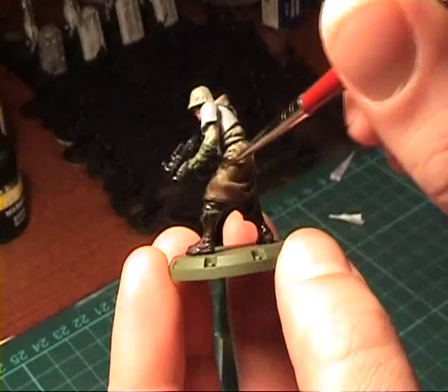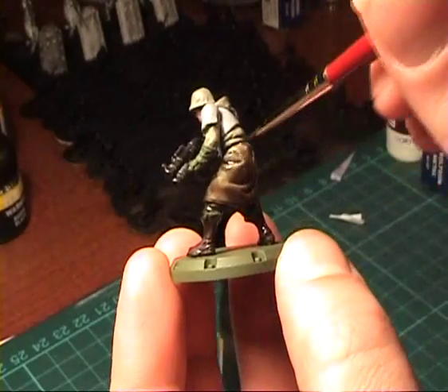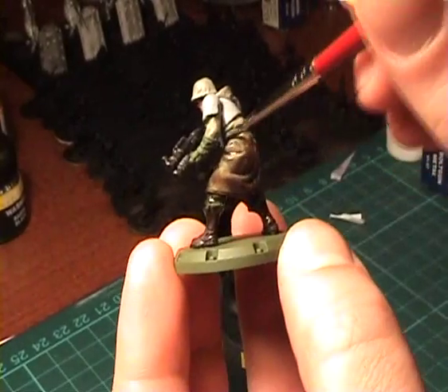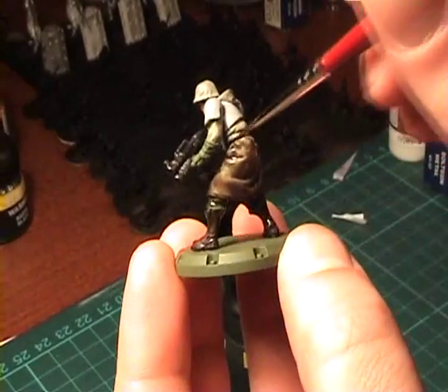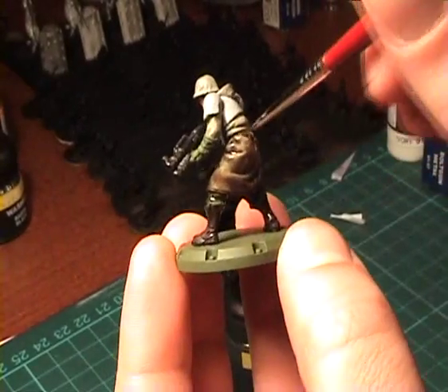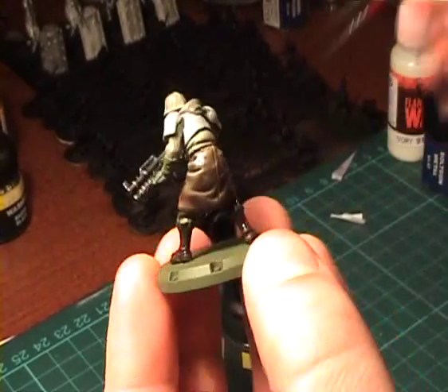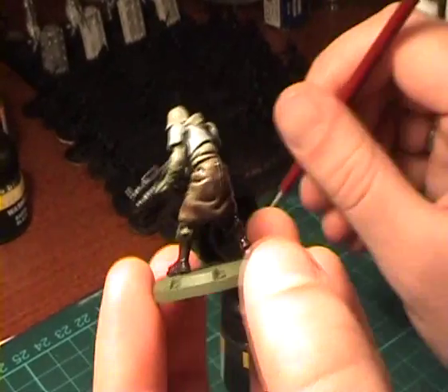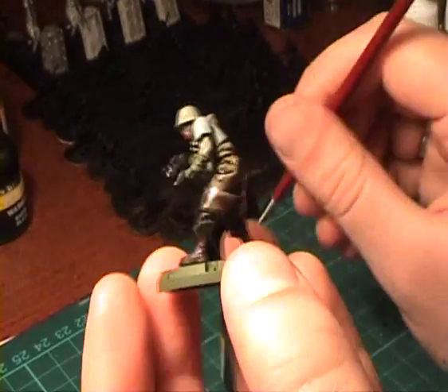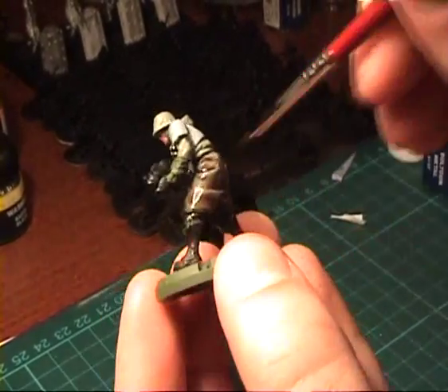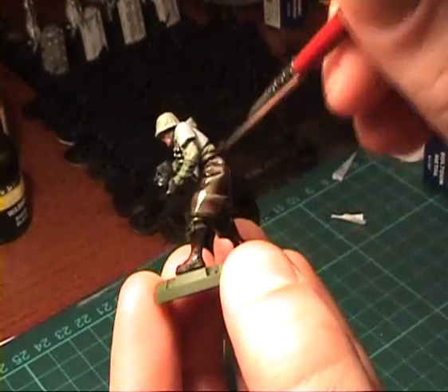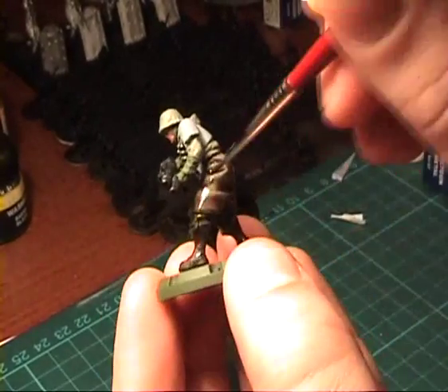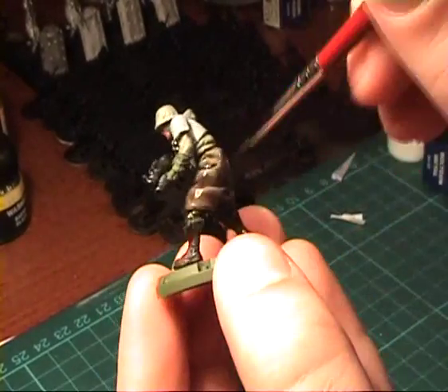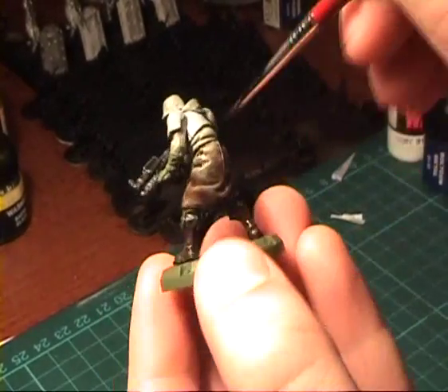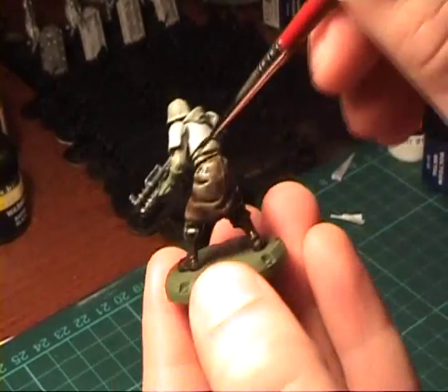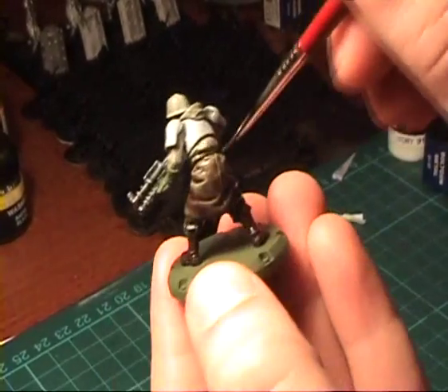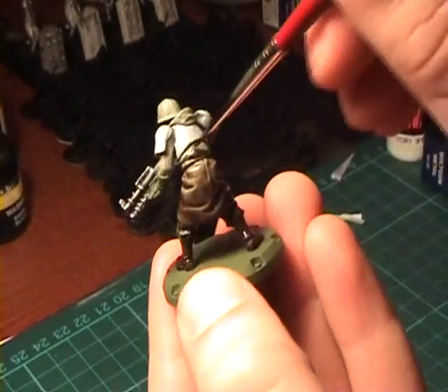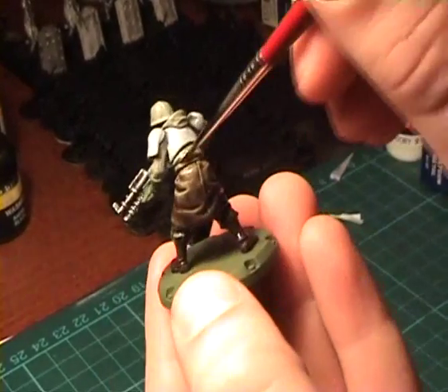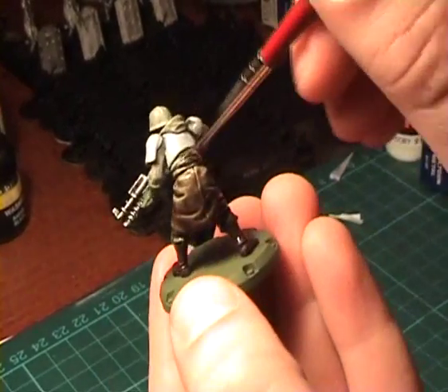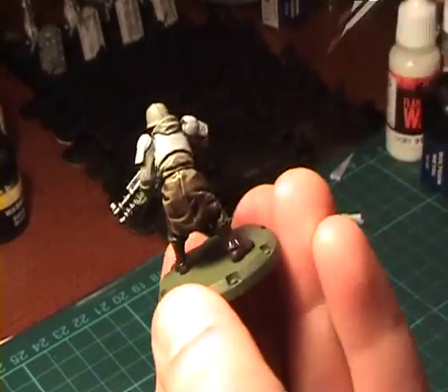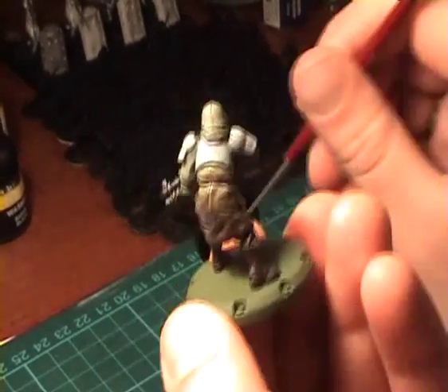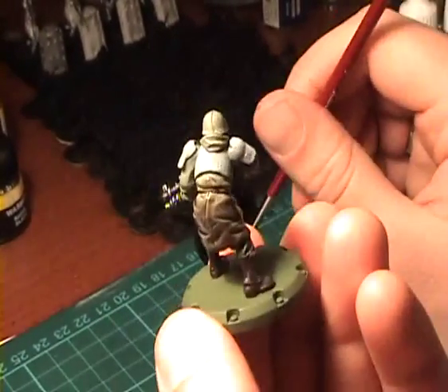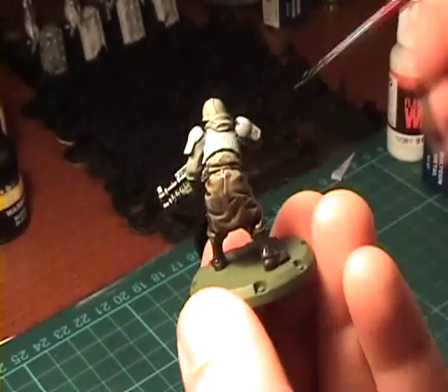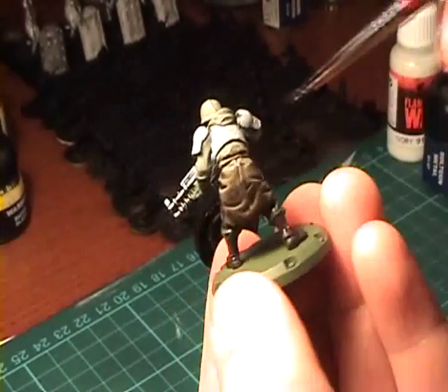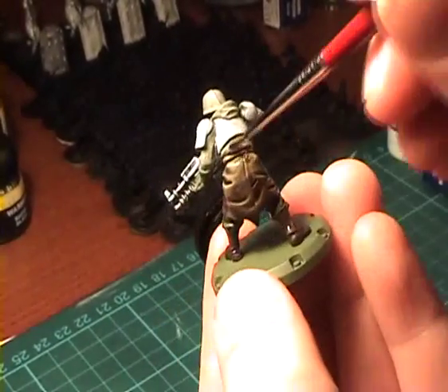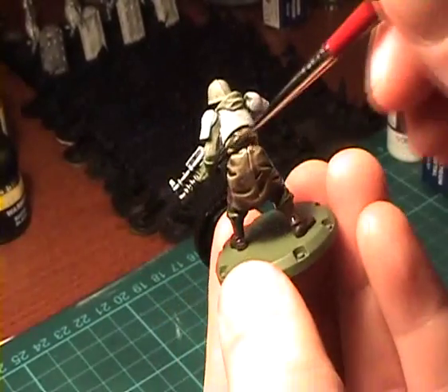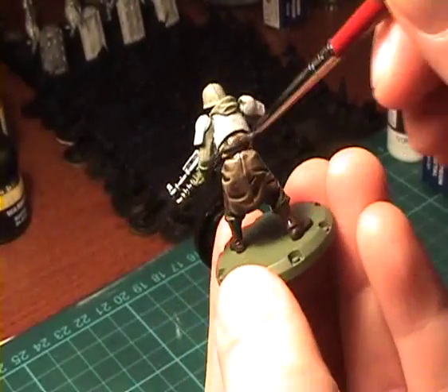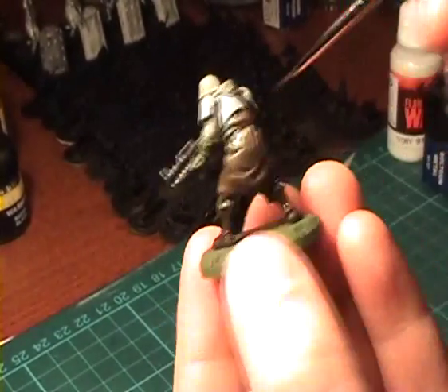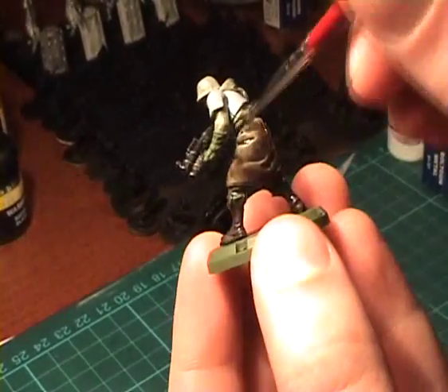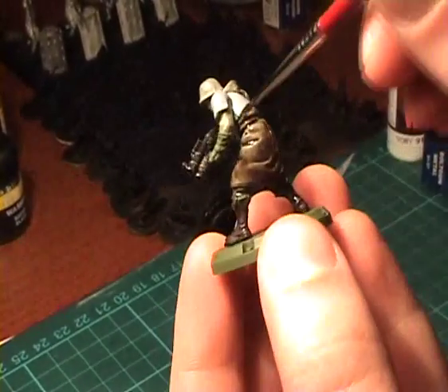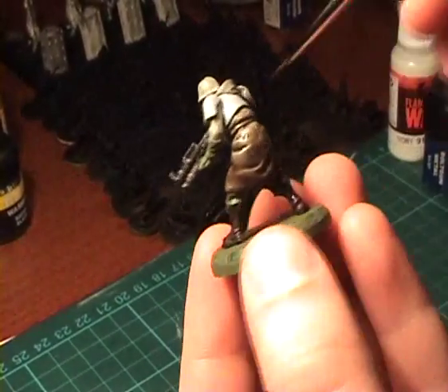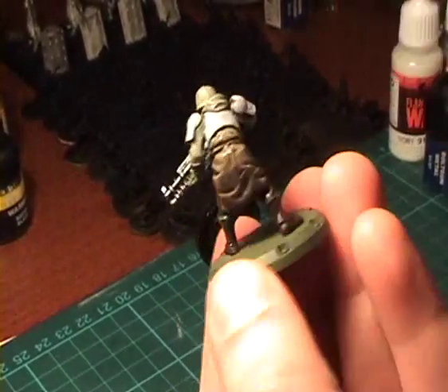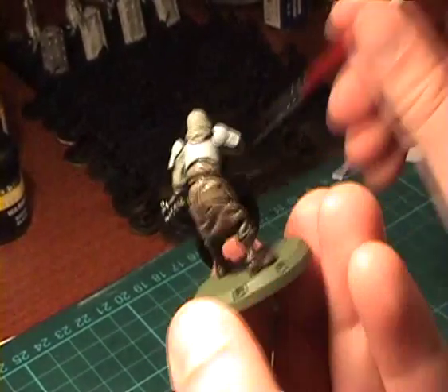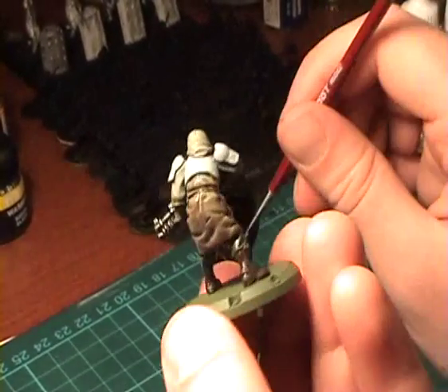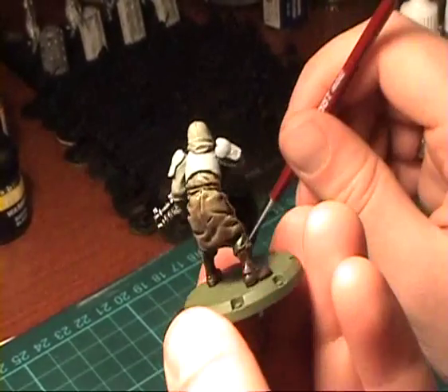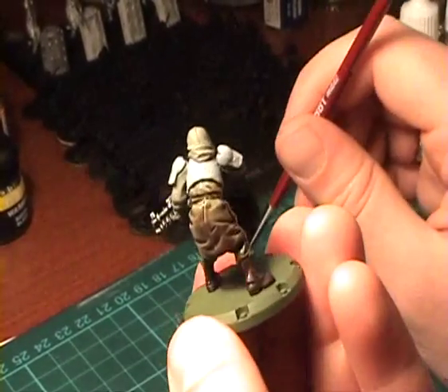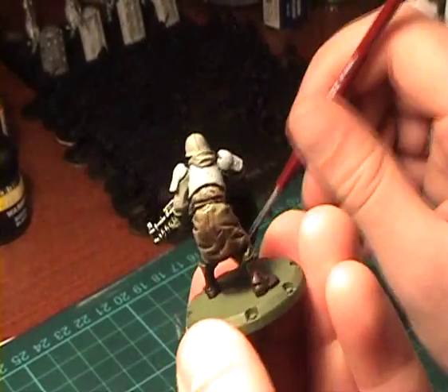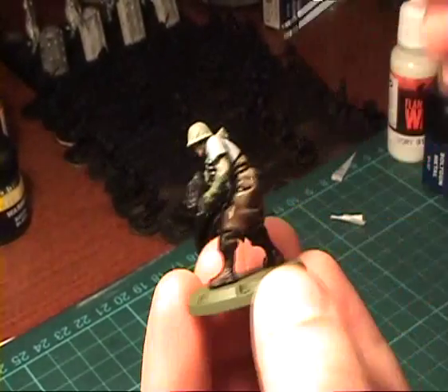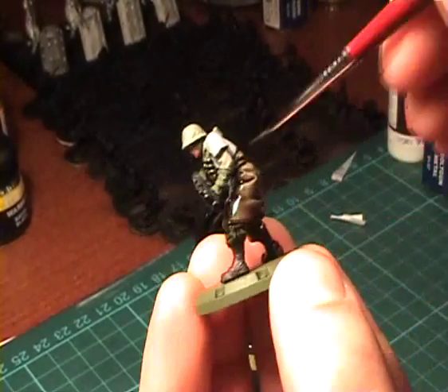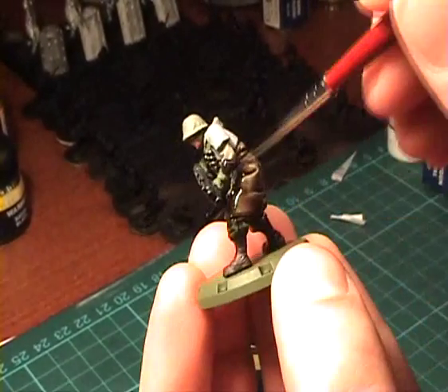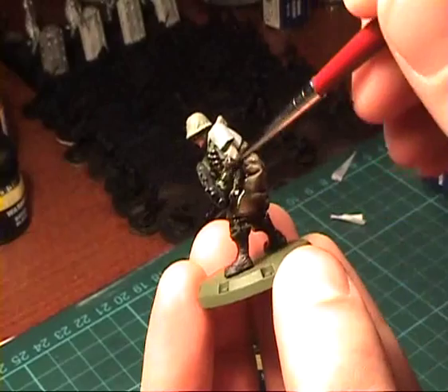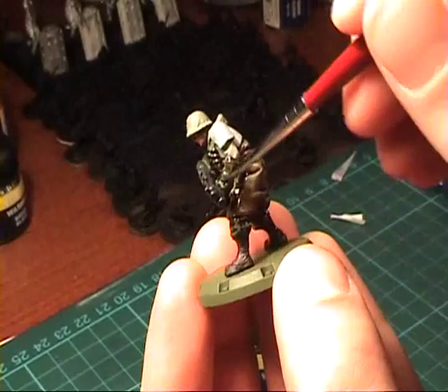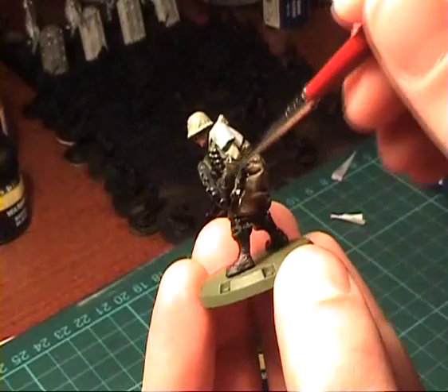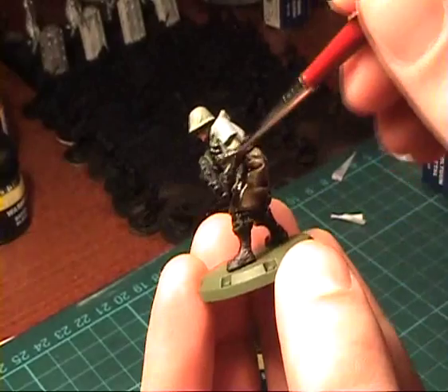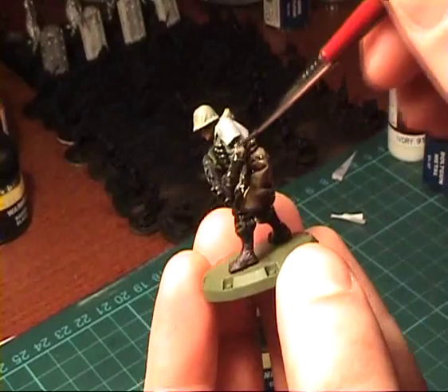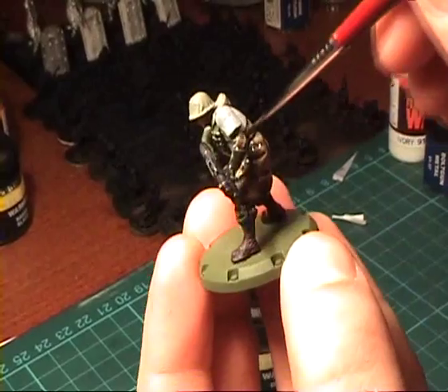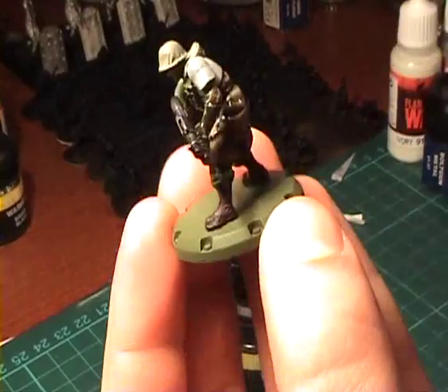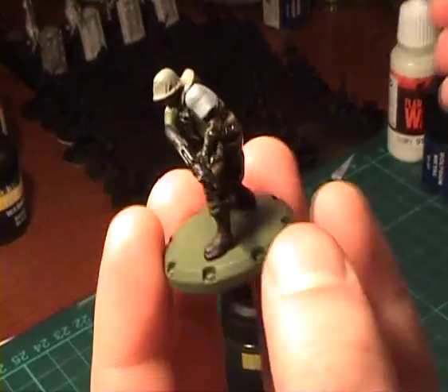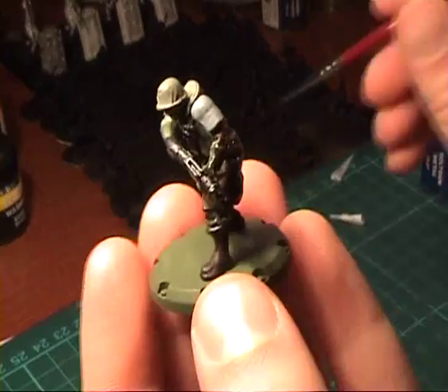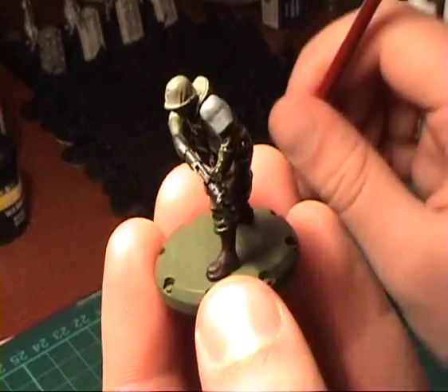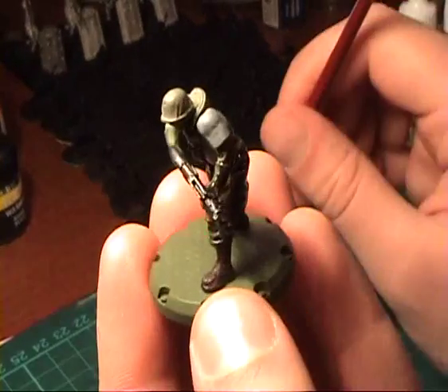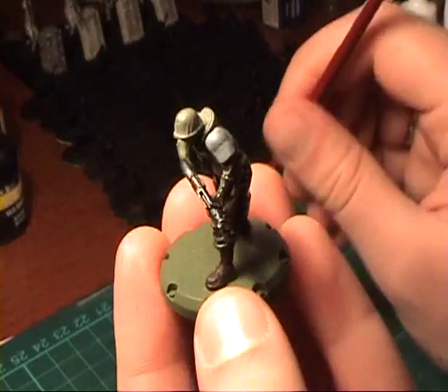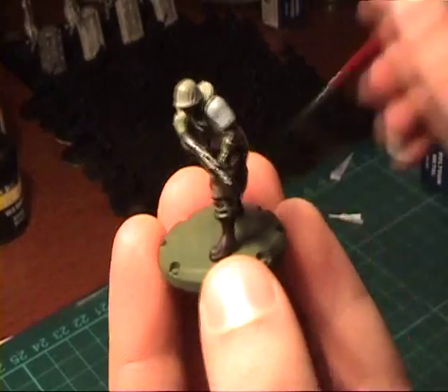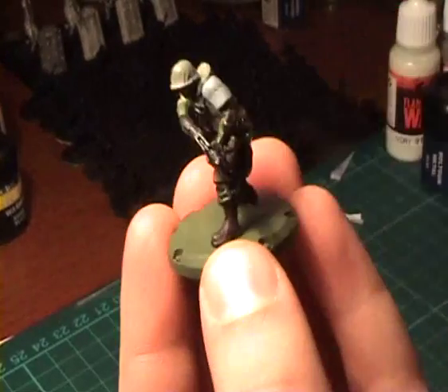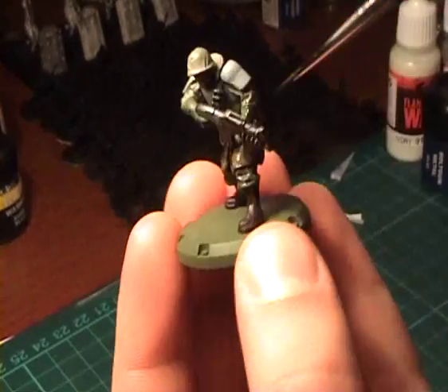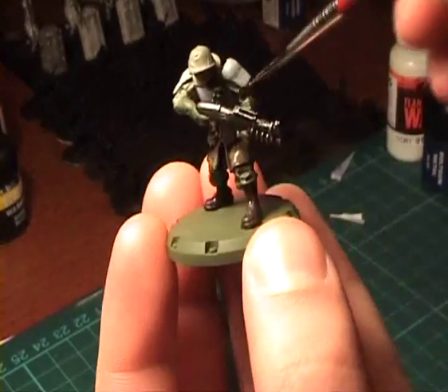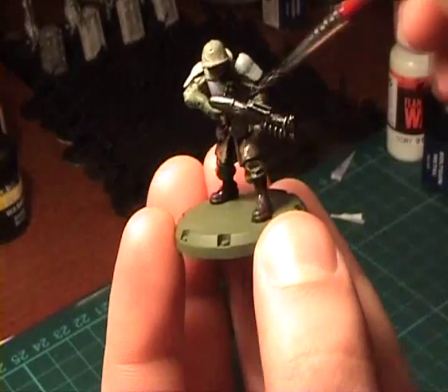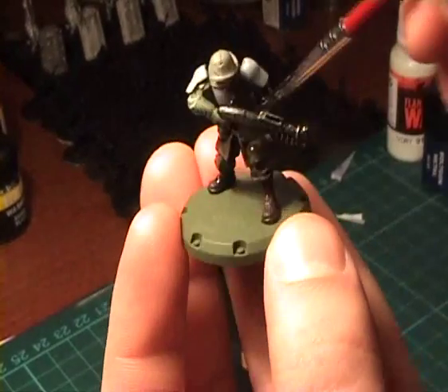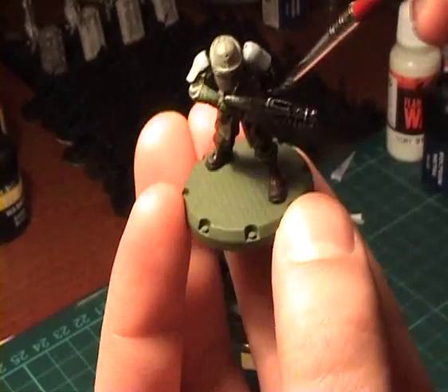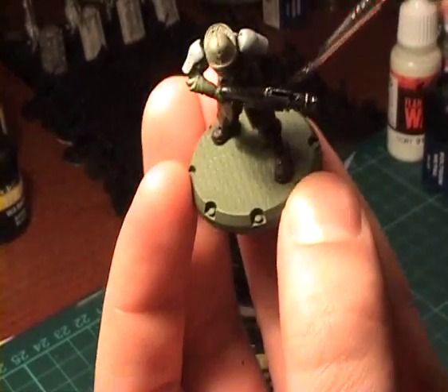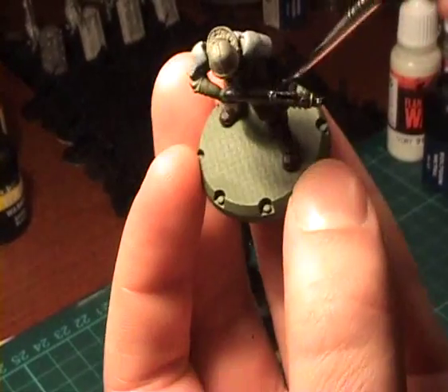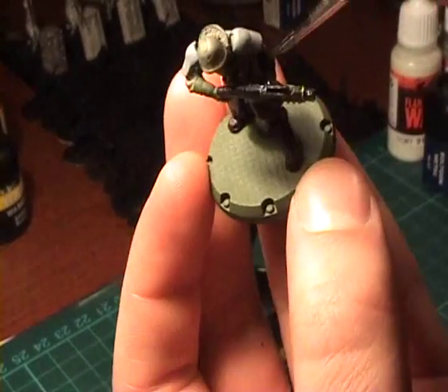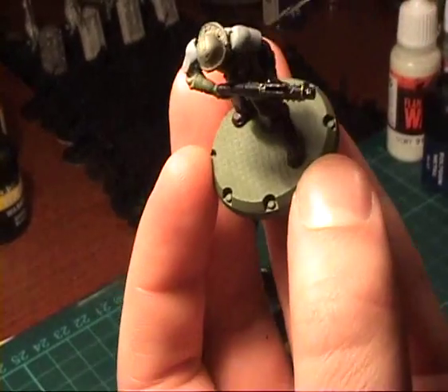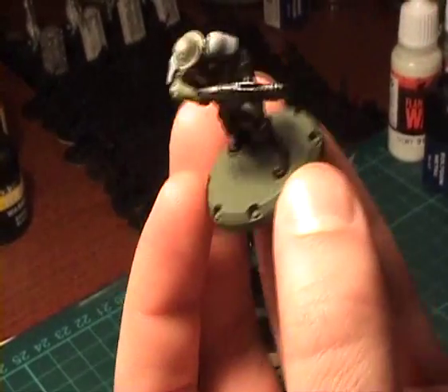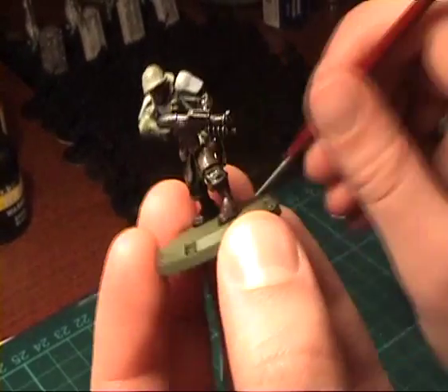I am using a very small brush. If you use a larger brush it will go much faster.